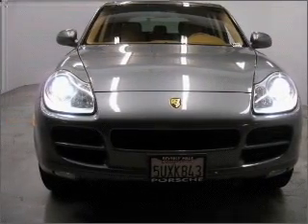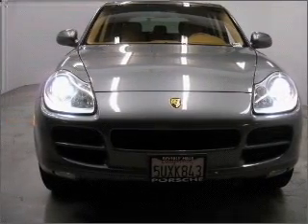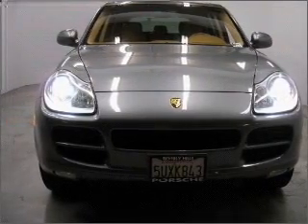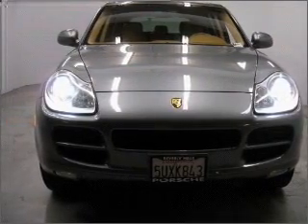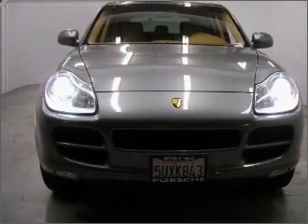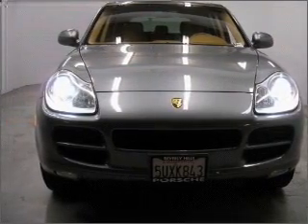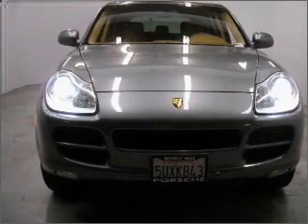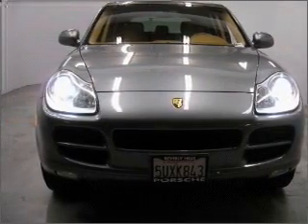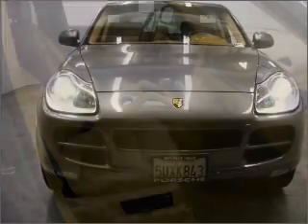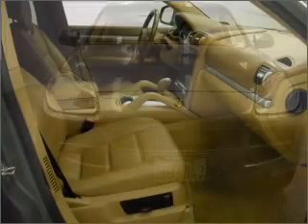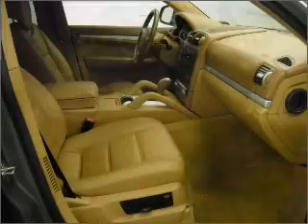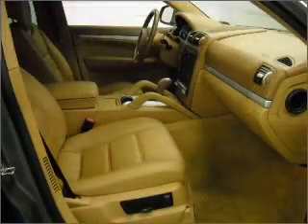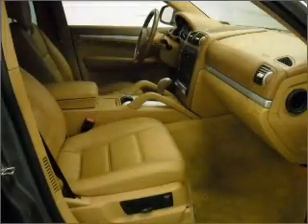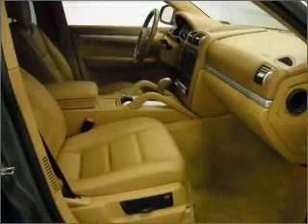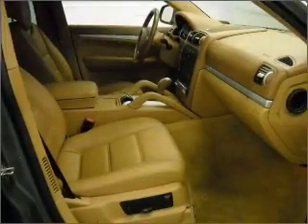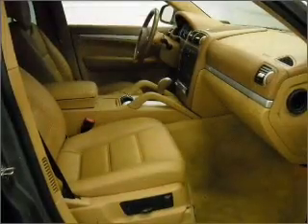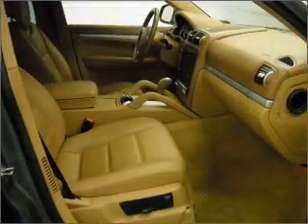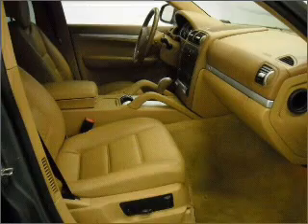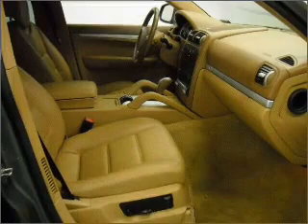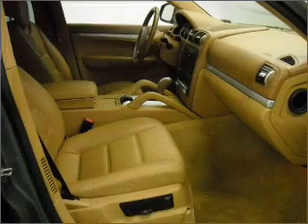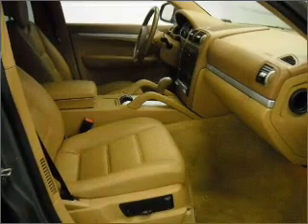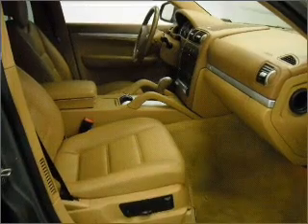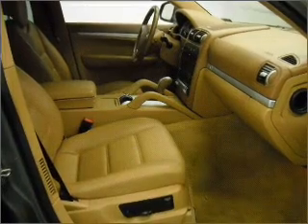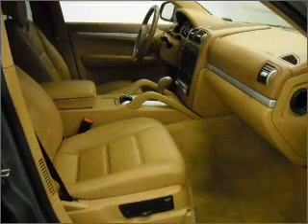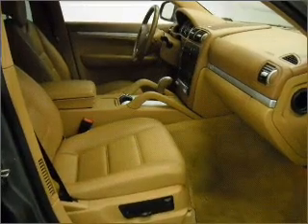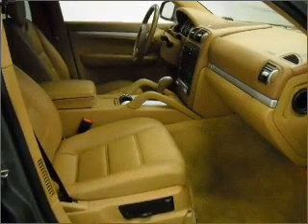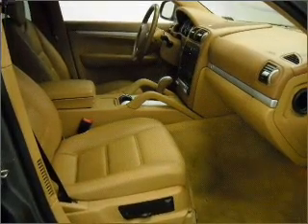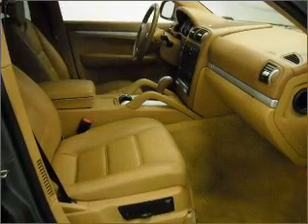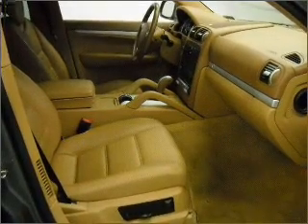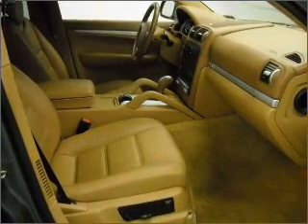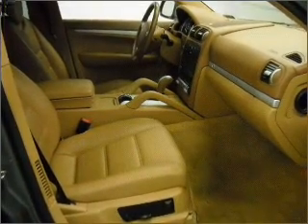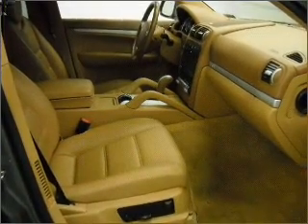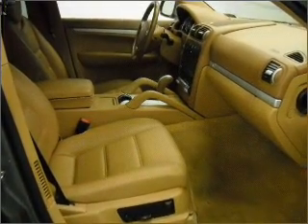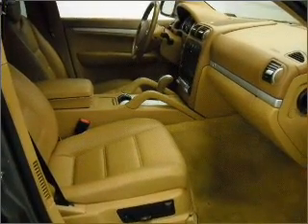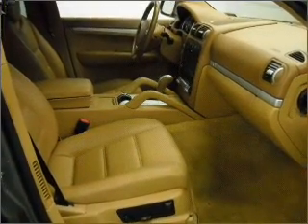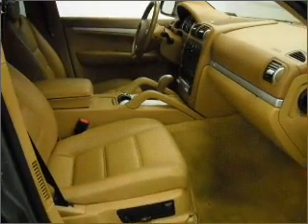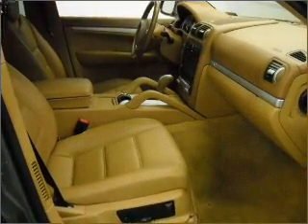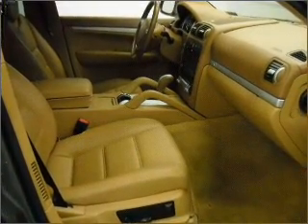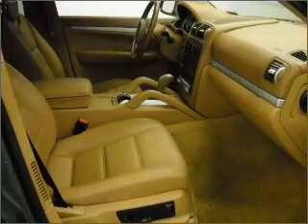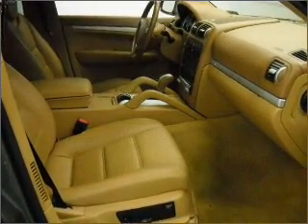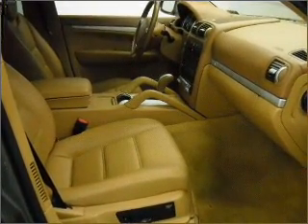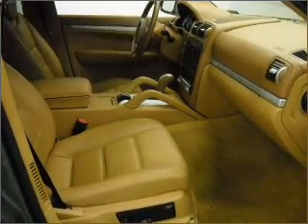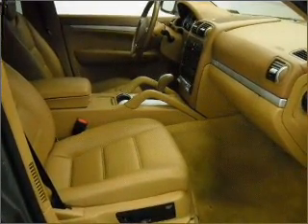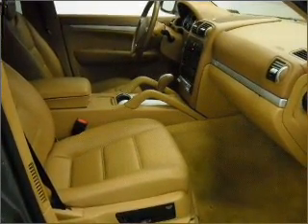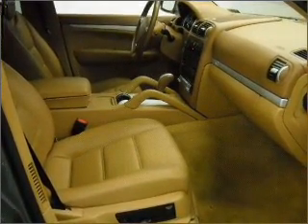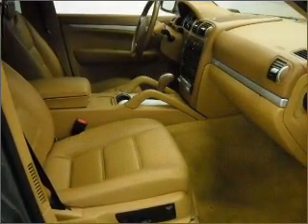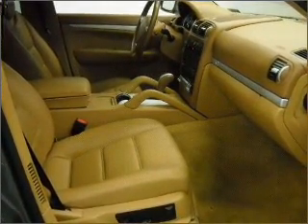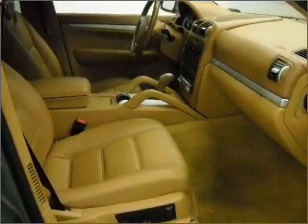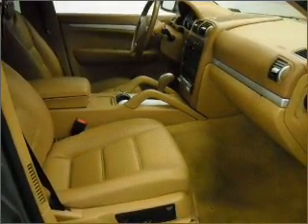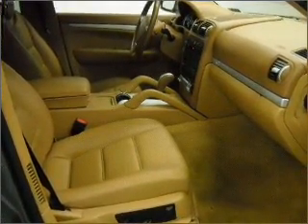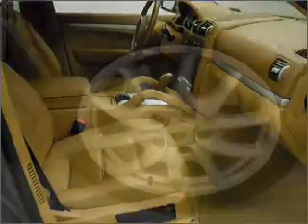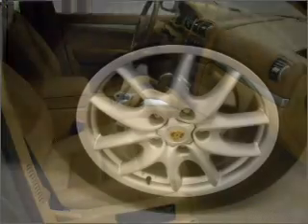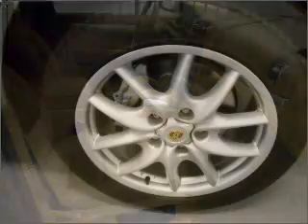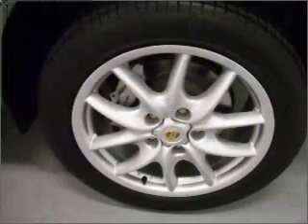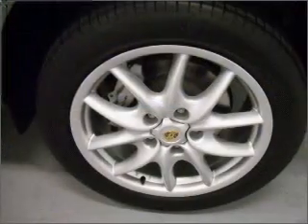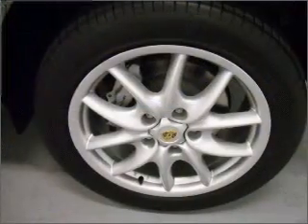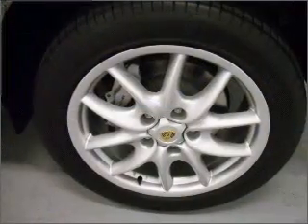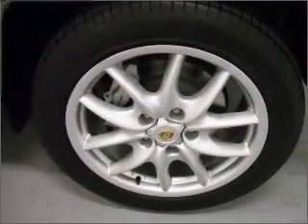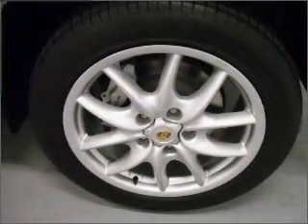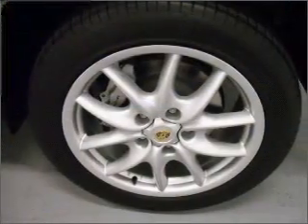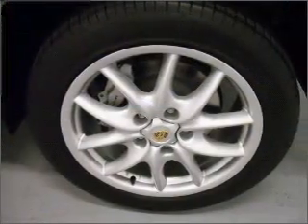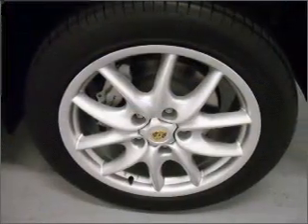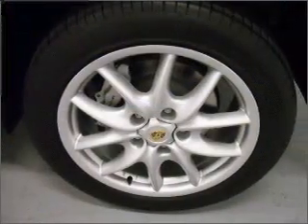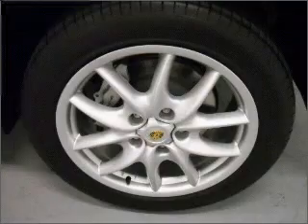With a reliable engine connected to a smooth shifting automatic transmission, anti-lock brakes help you bring your vehicle to a safe stop.